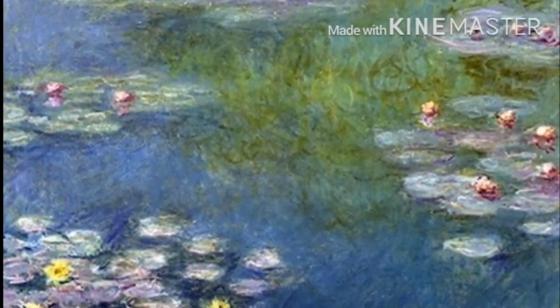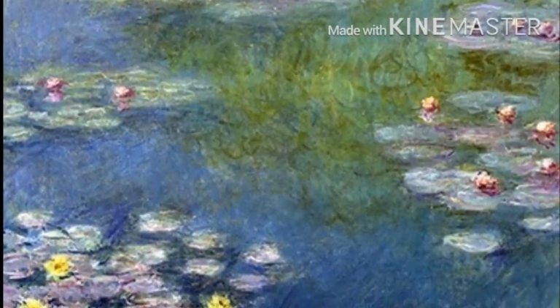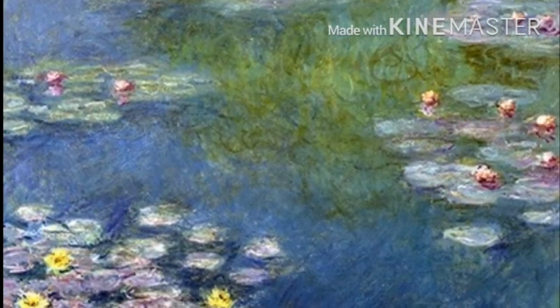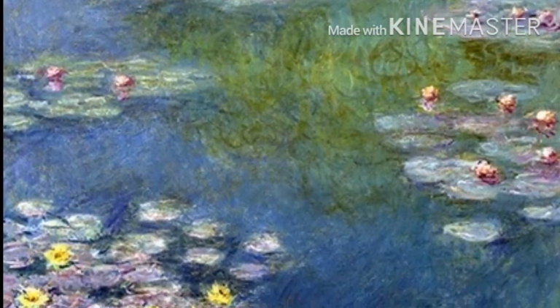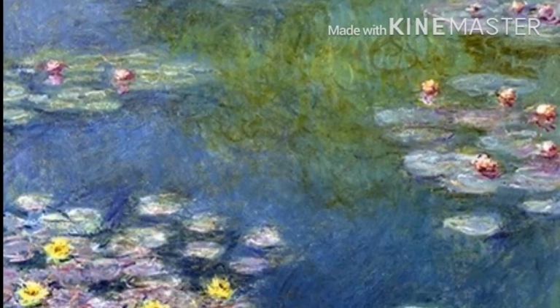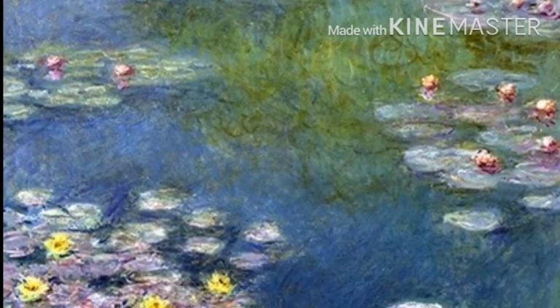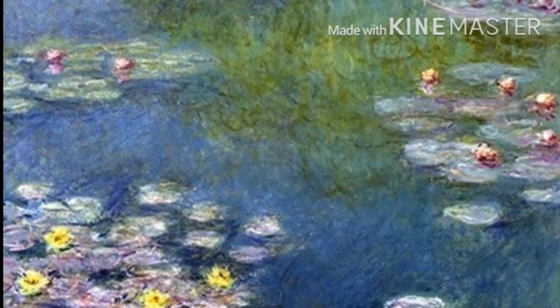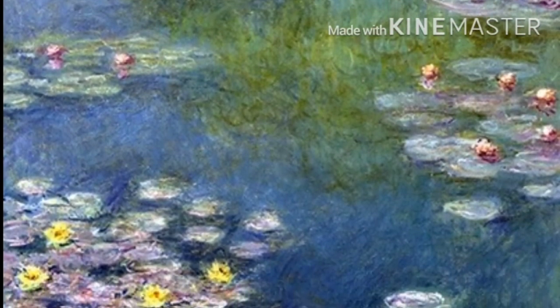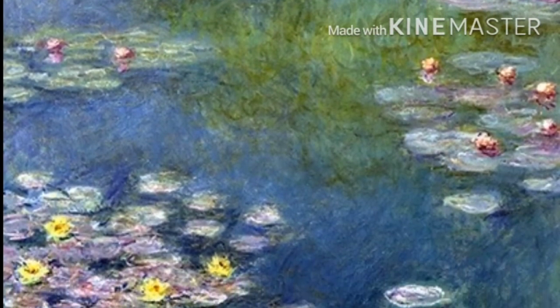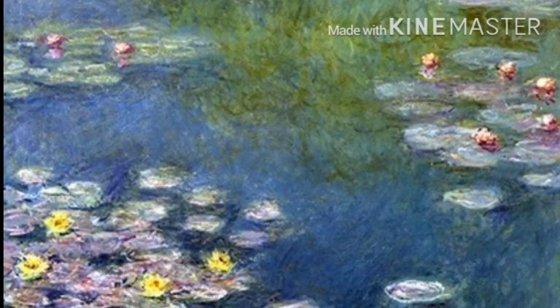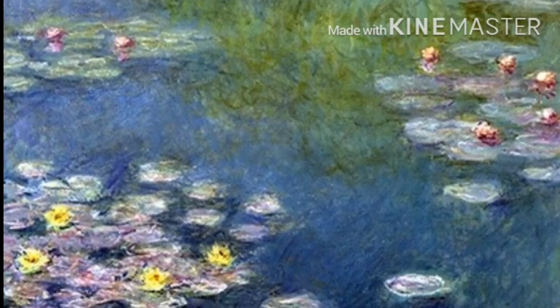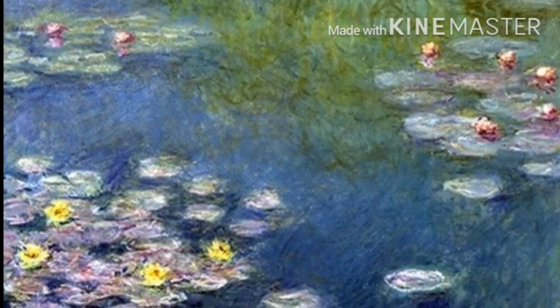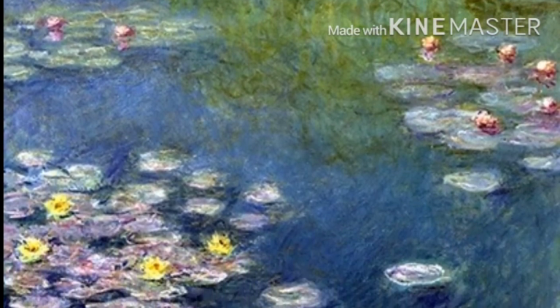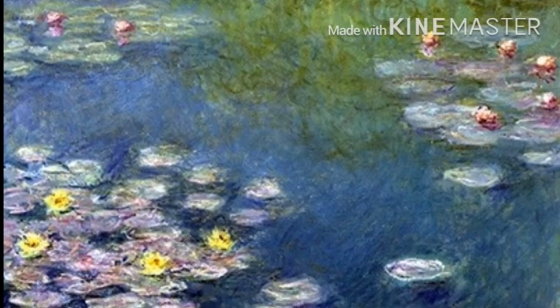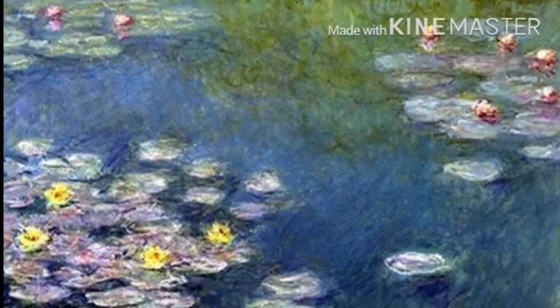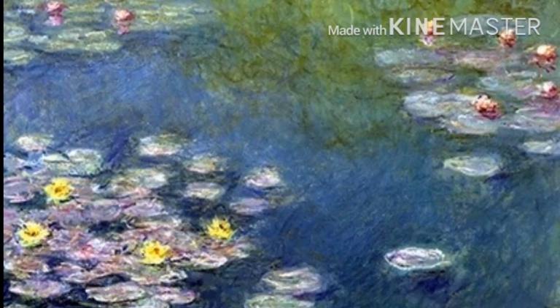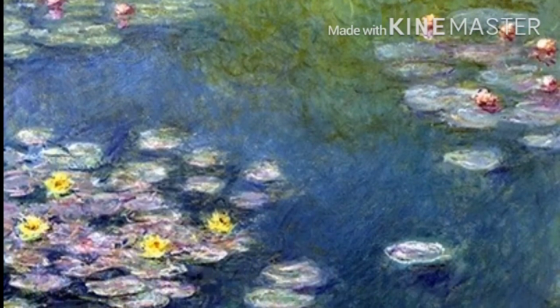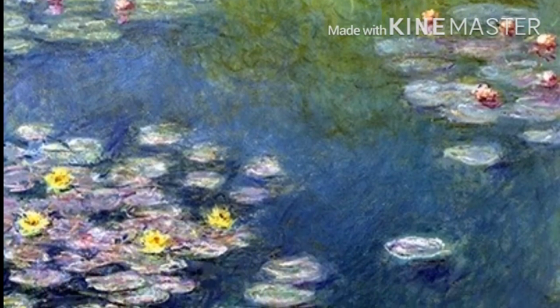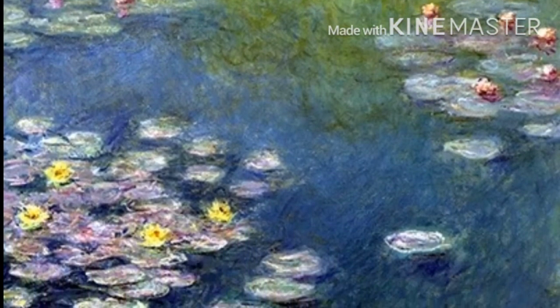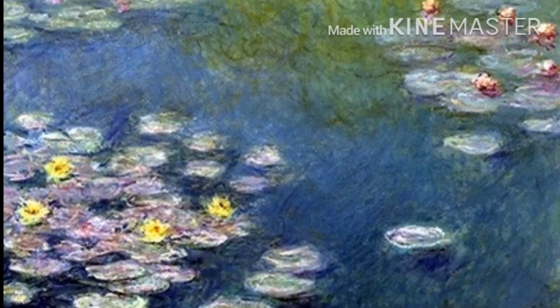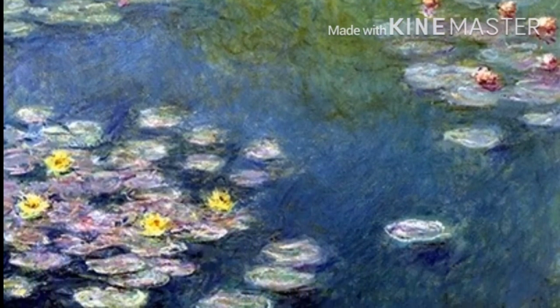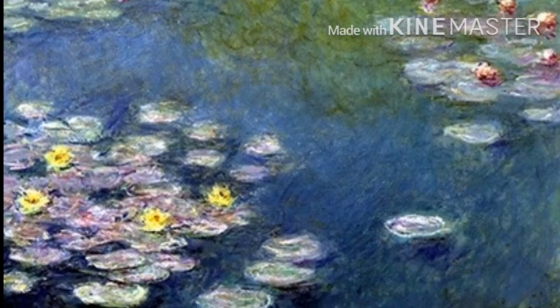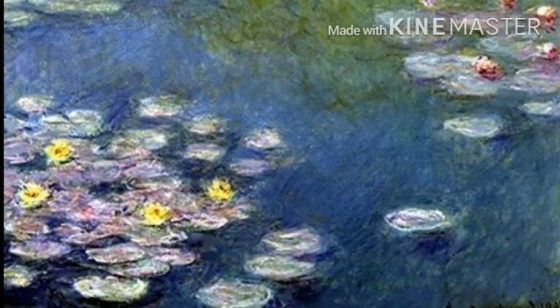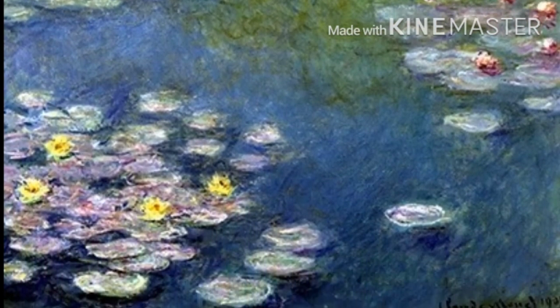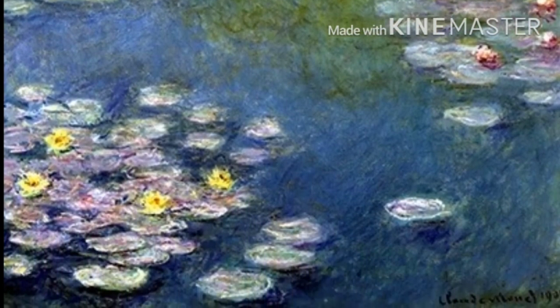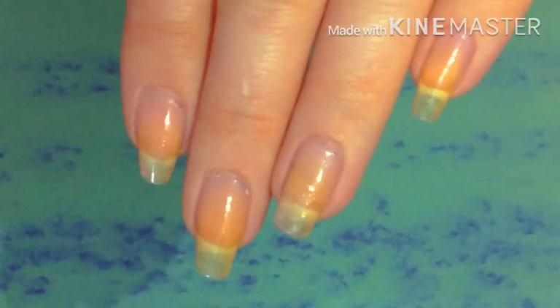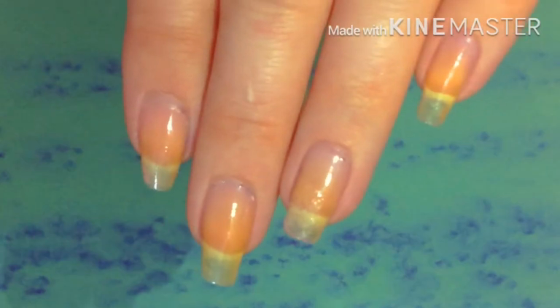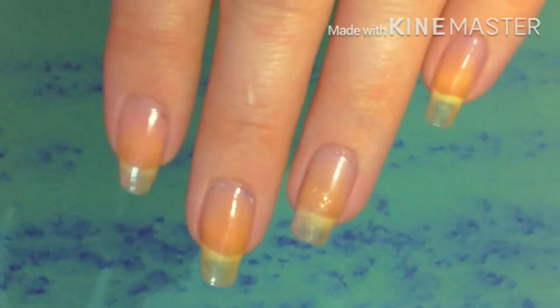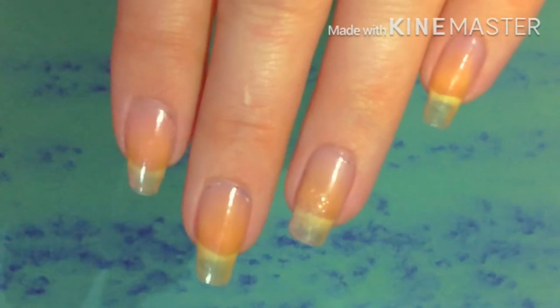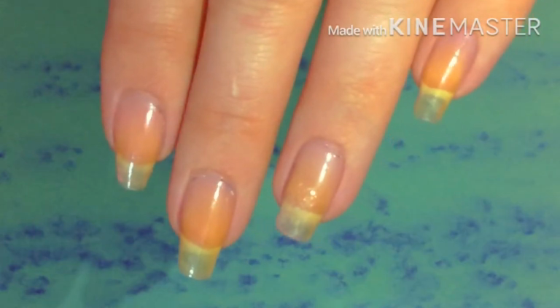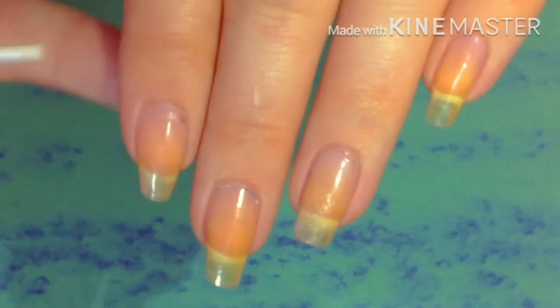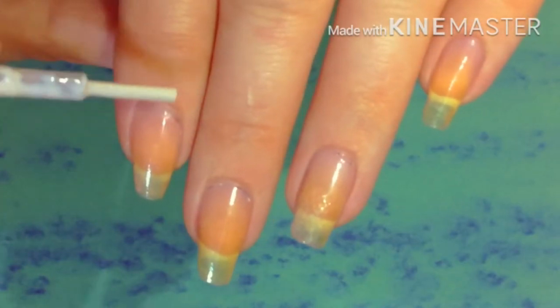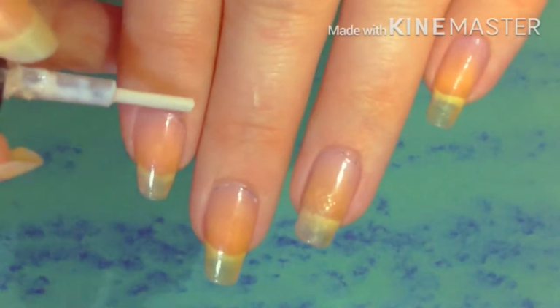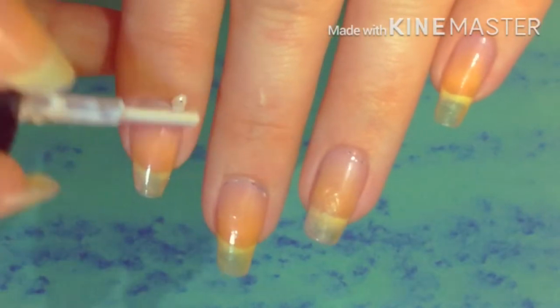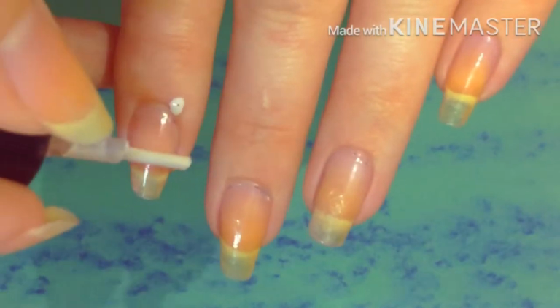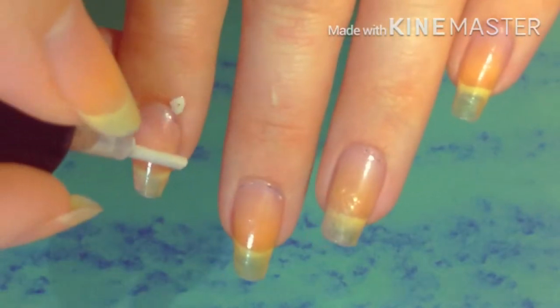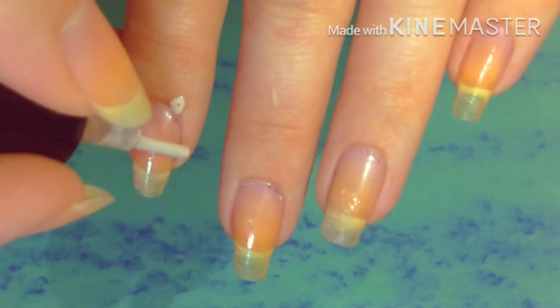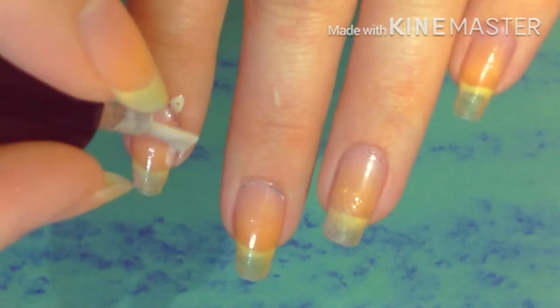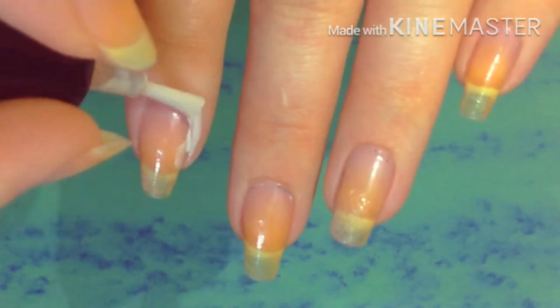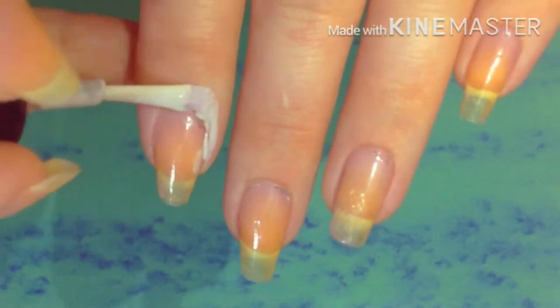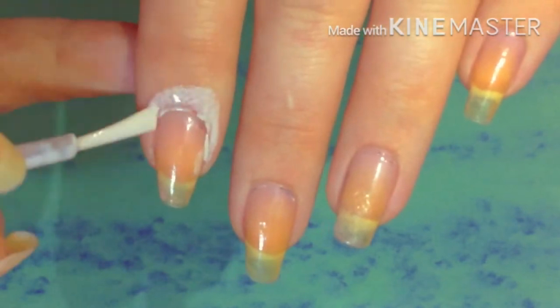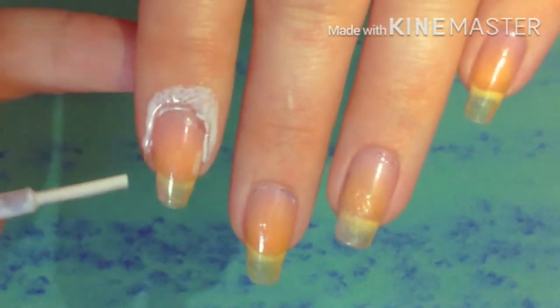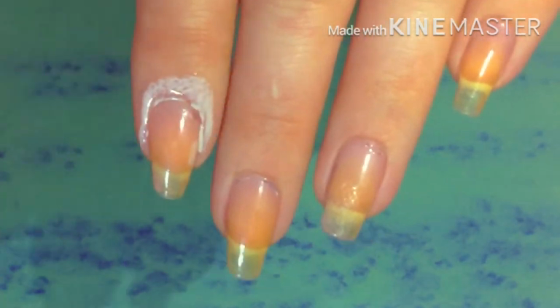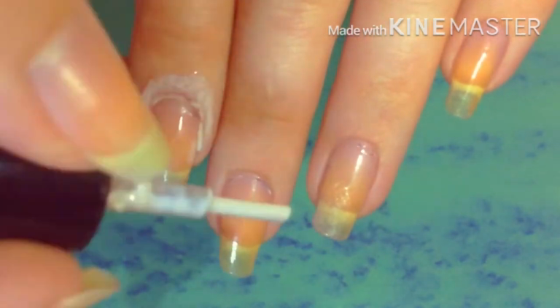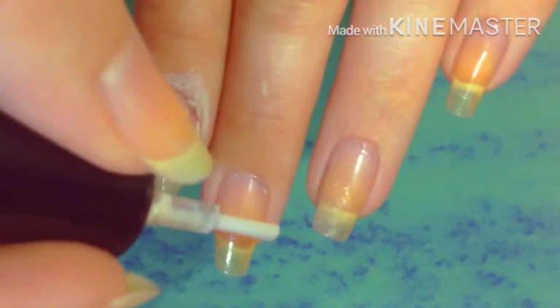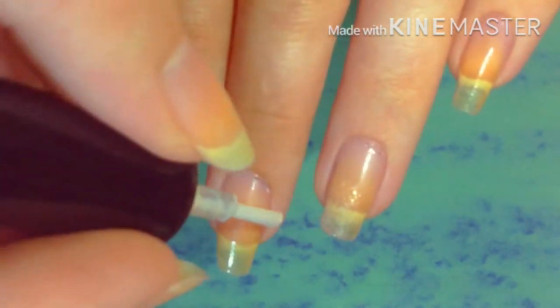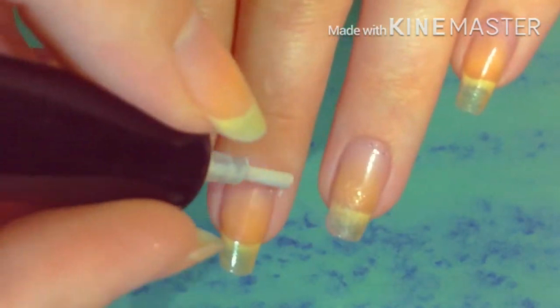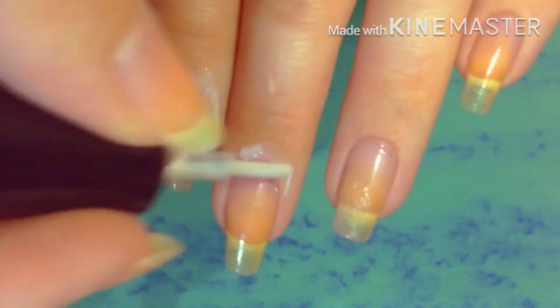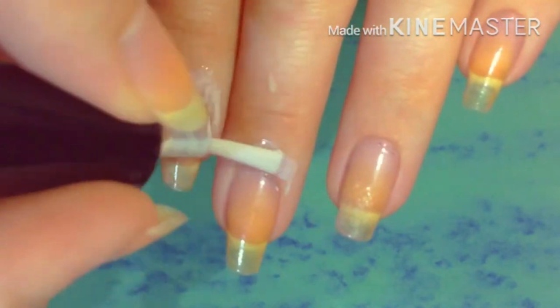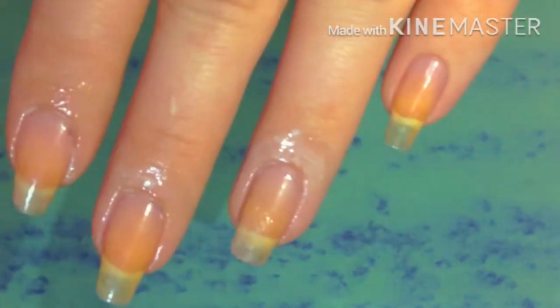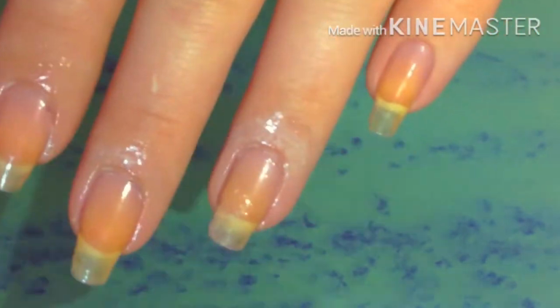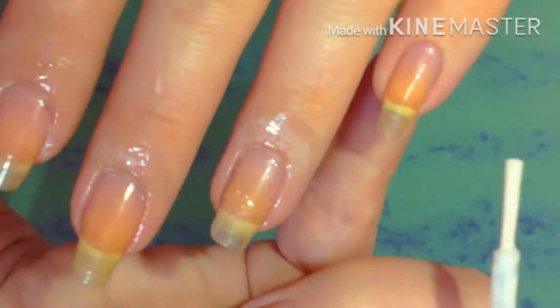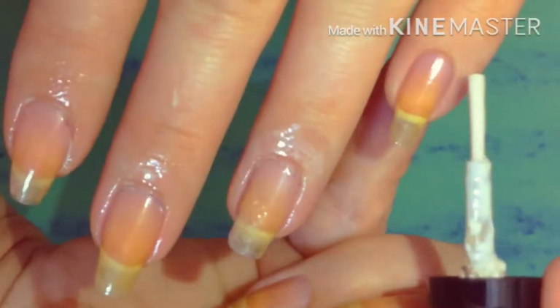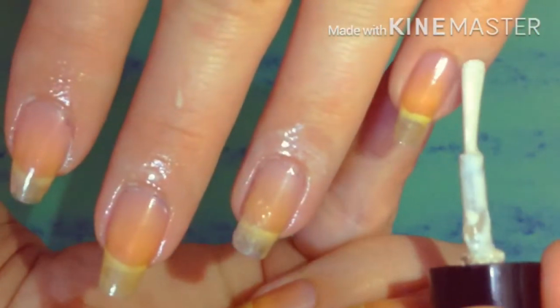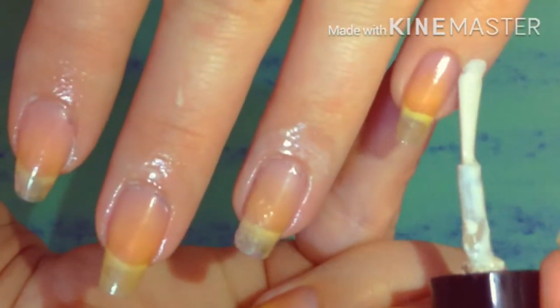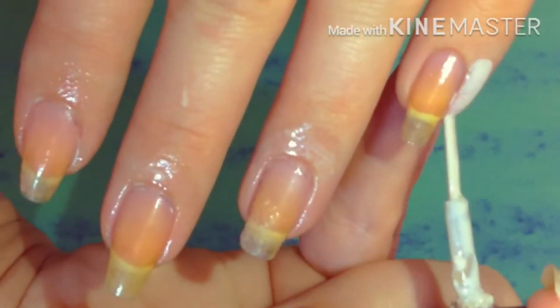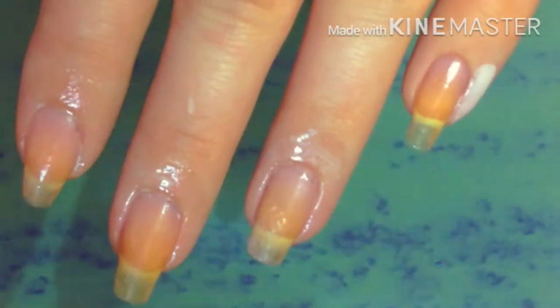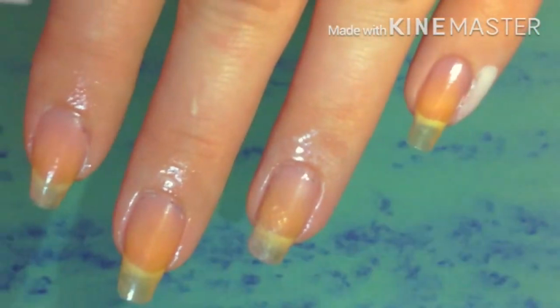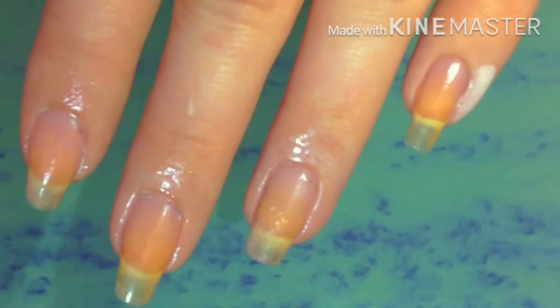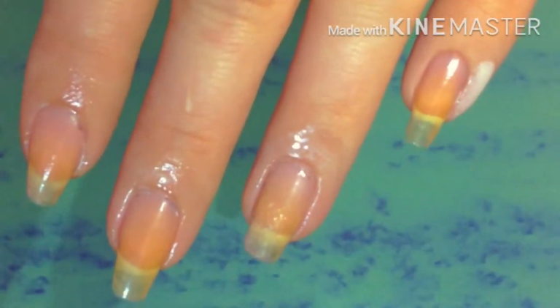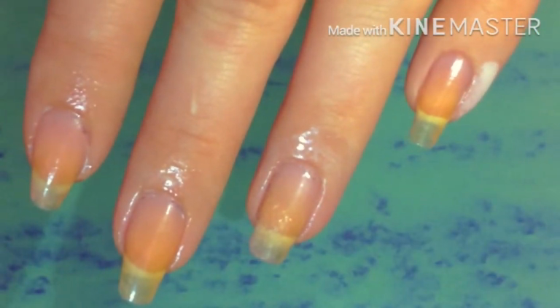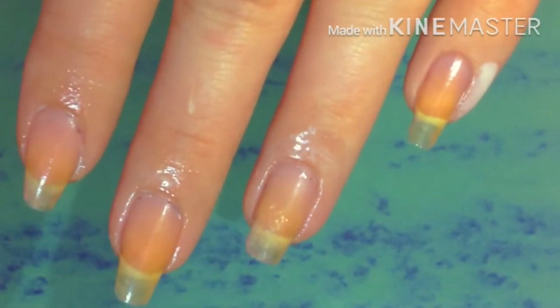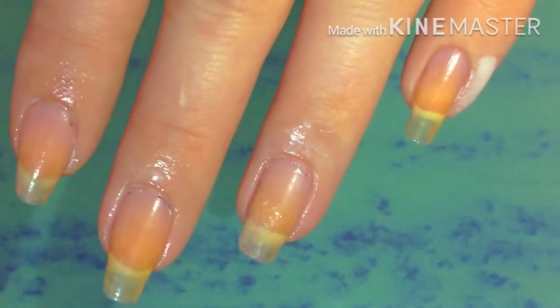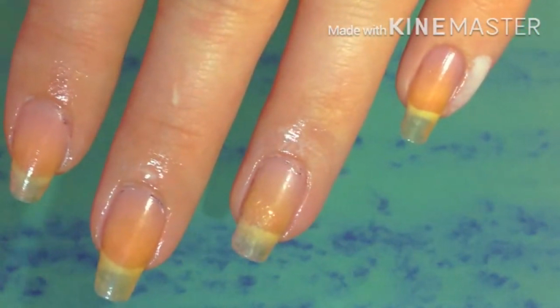Hey guys! Welcome back to Anna's Artsy Nails. In today's video I'll be painting water lilies by Claude Monet on my nails. Let's get started!